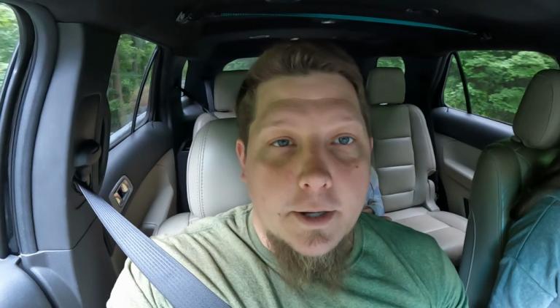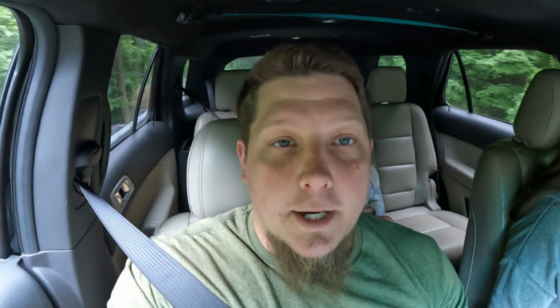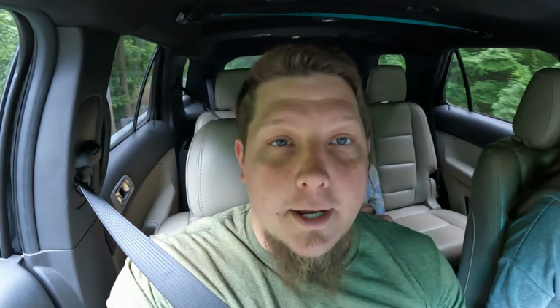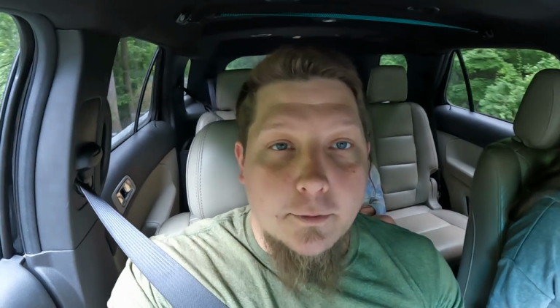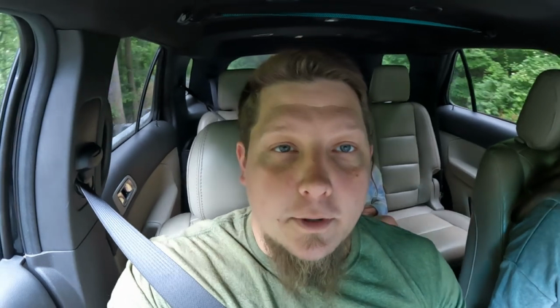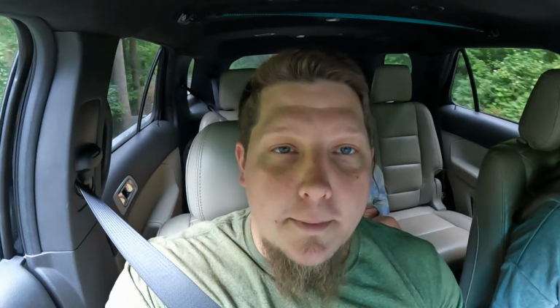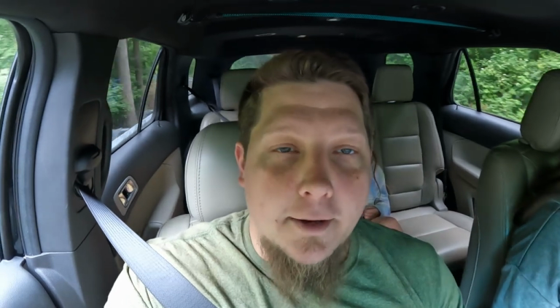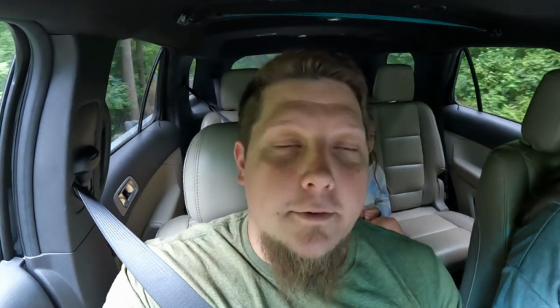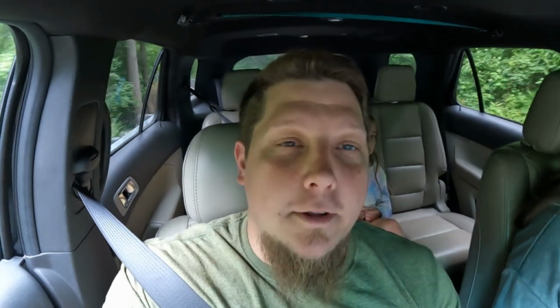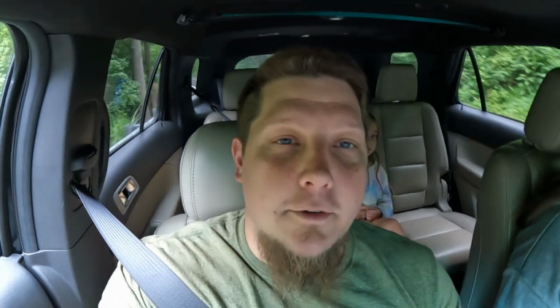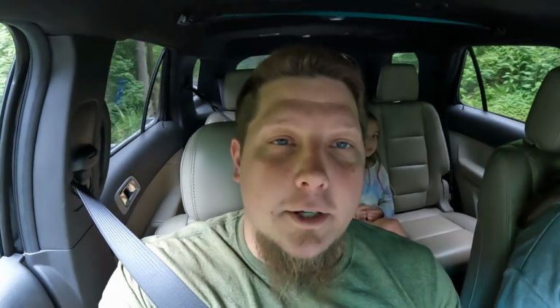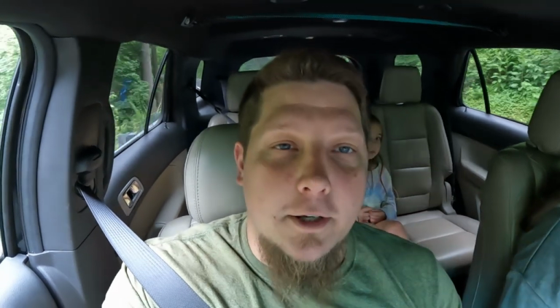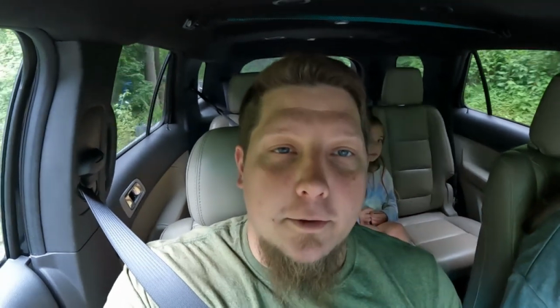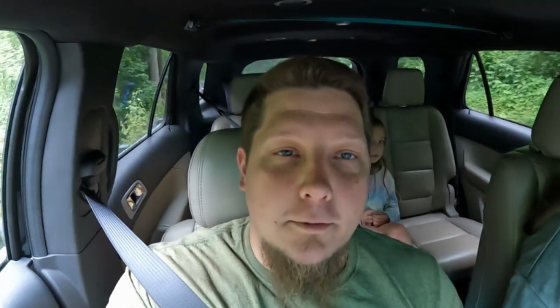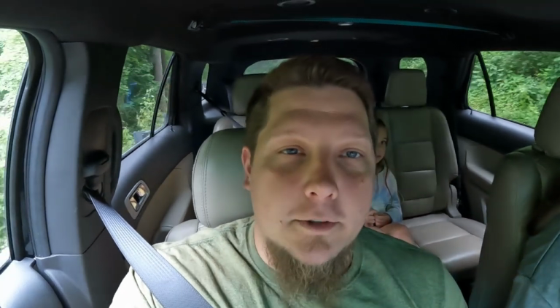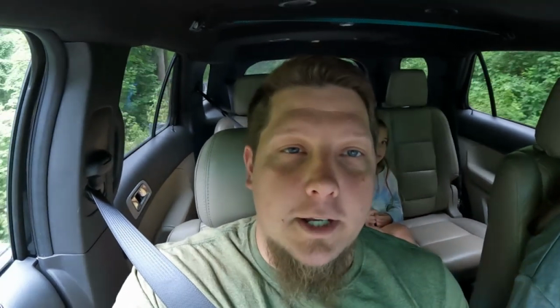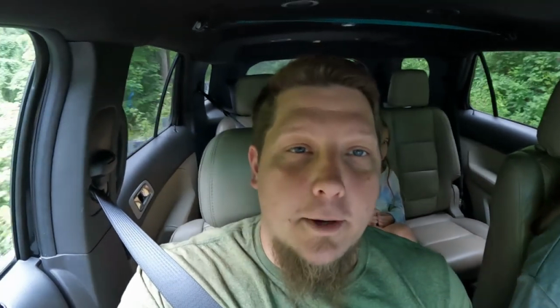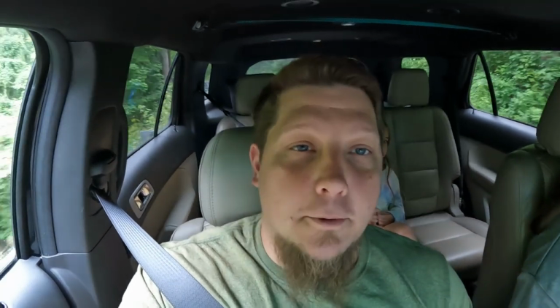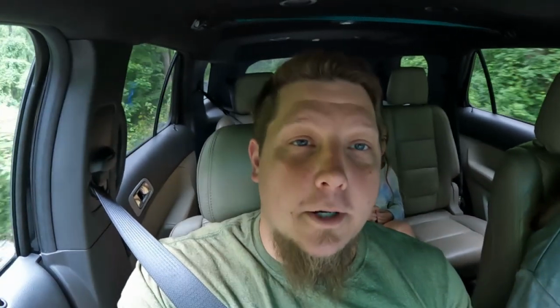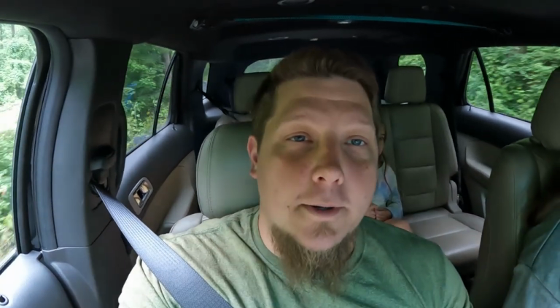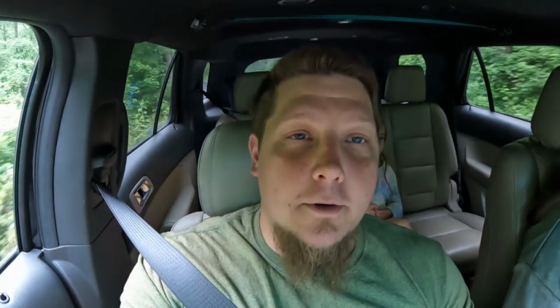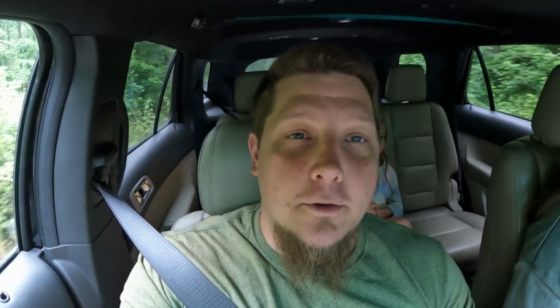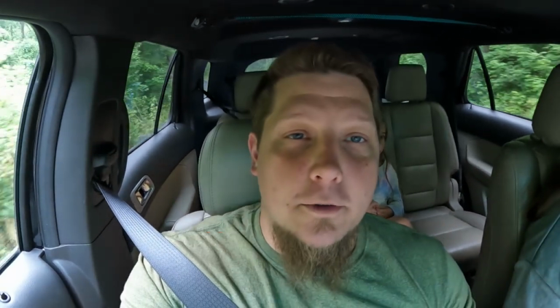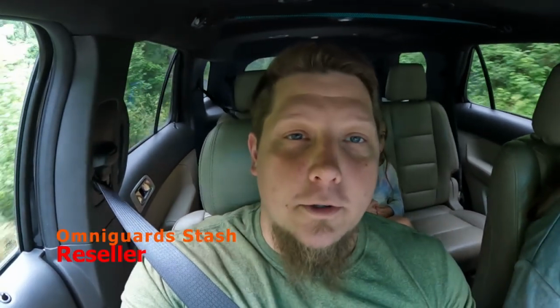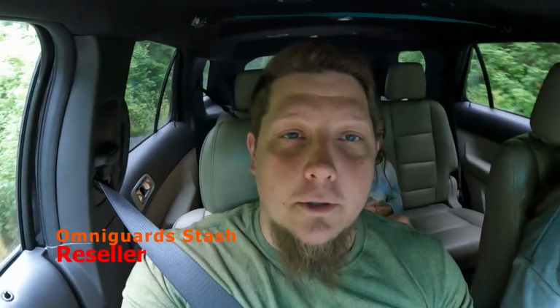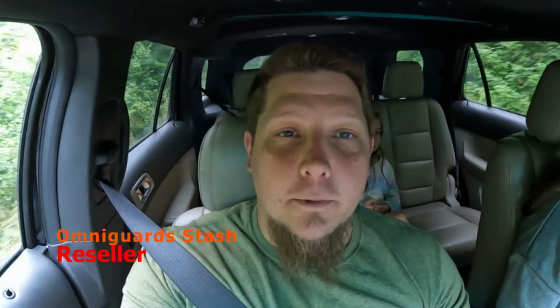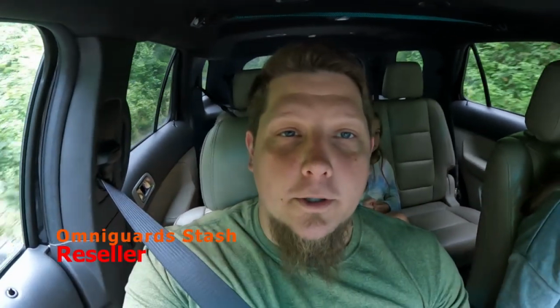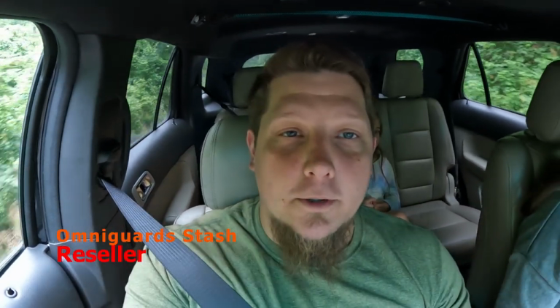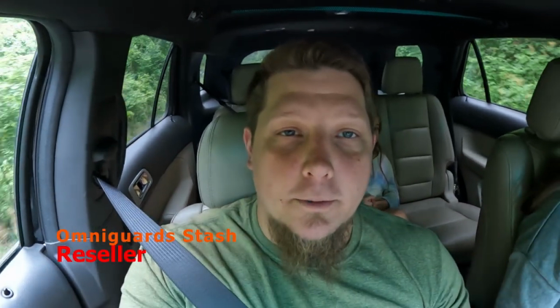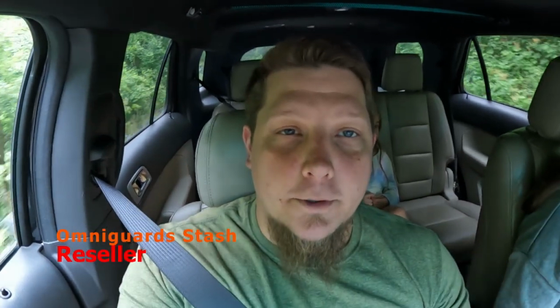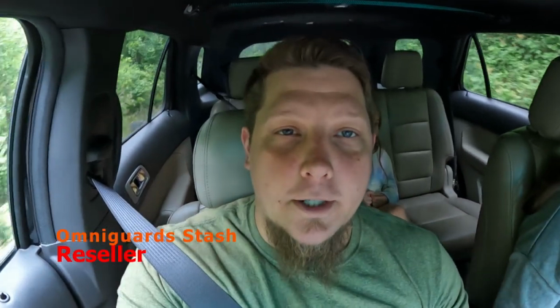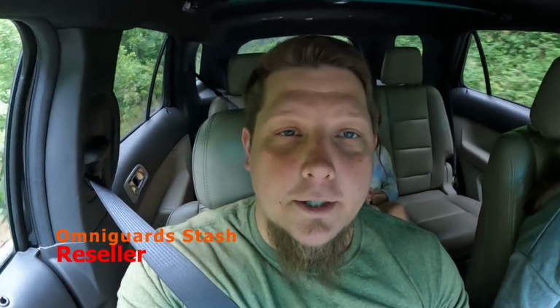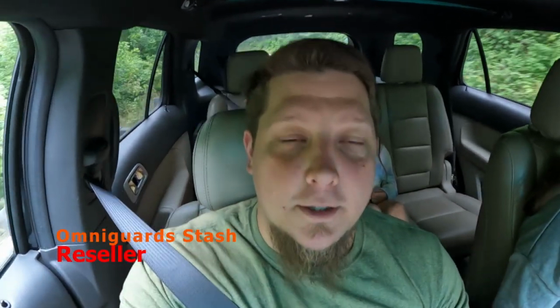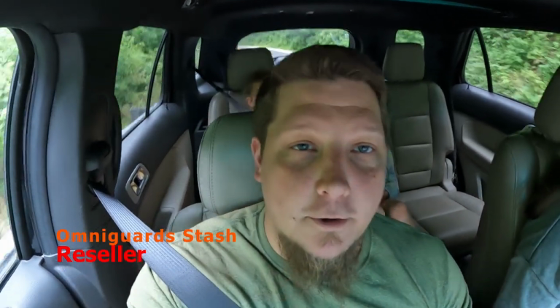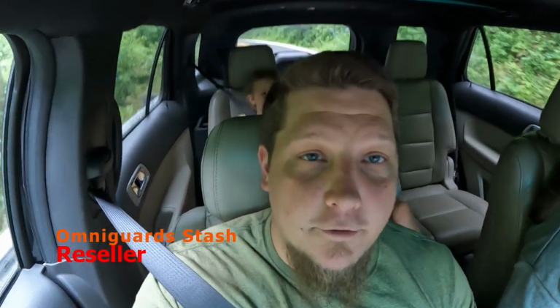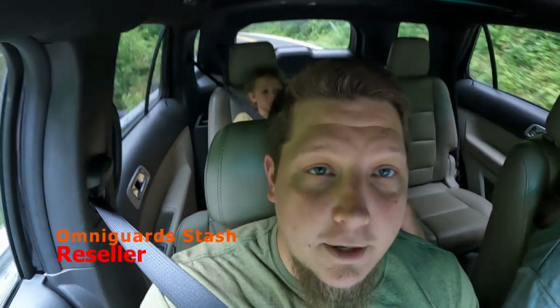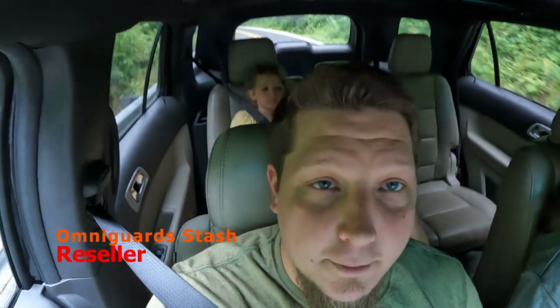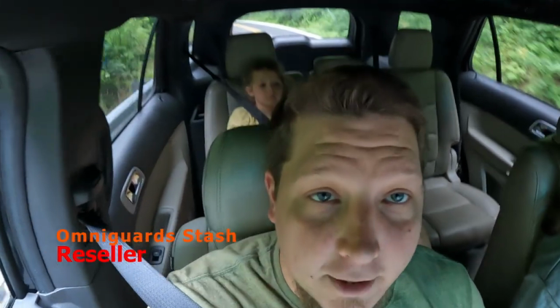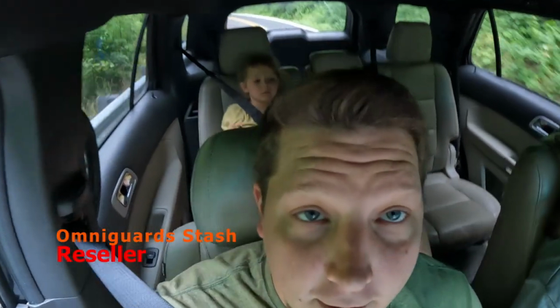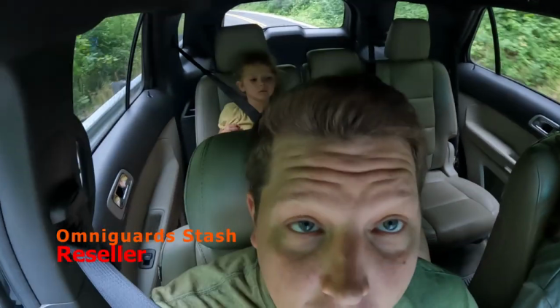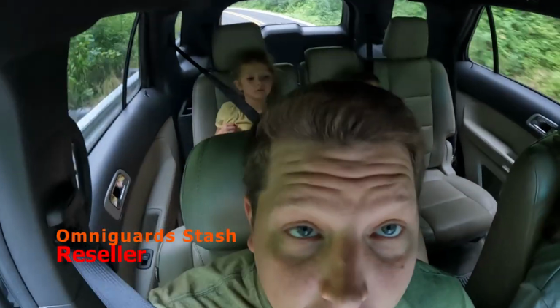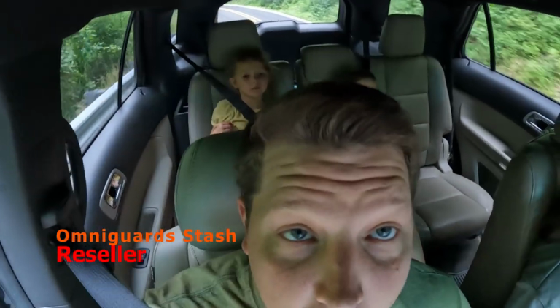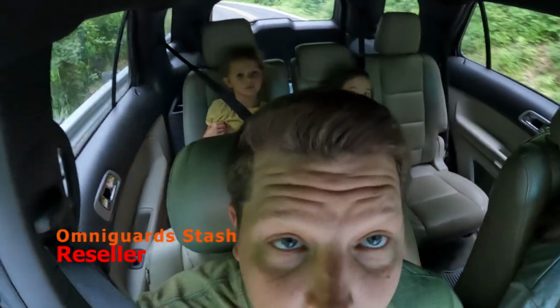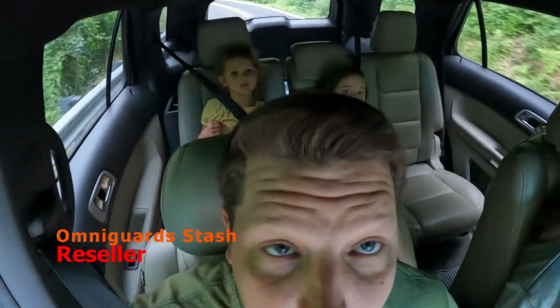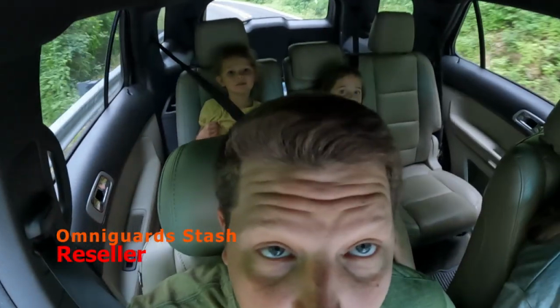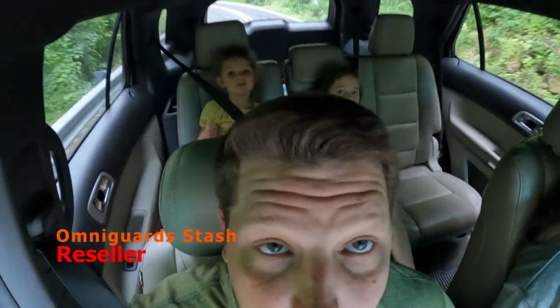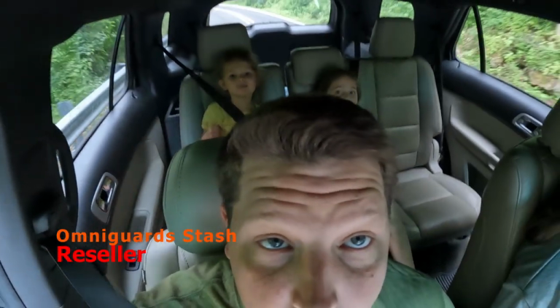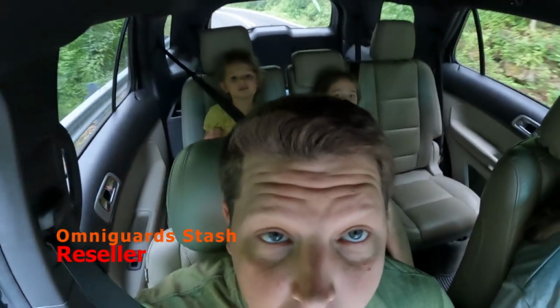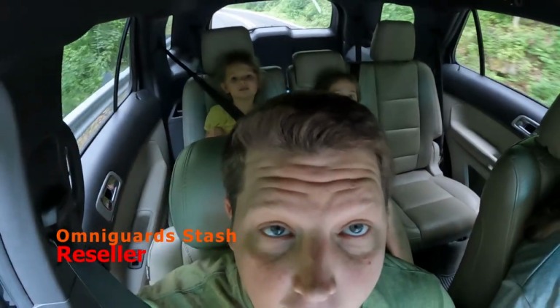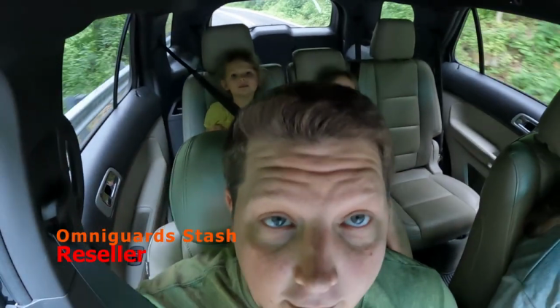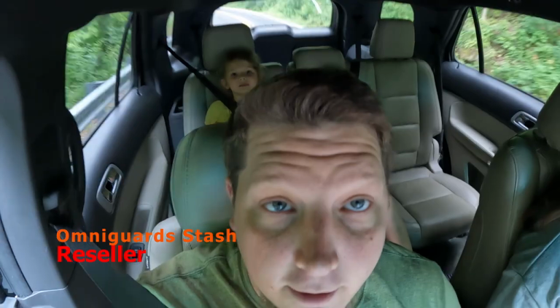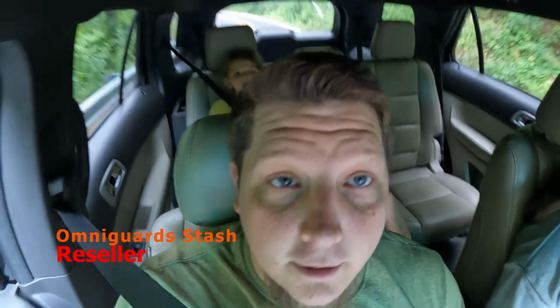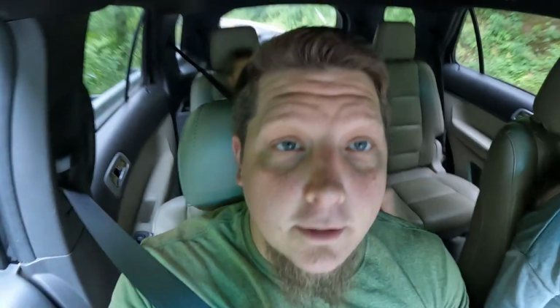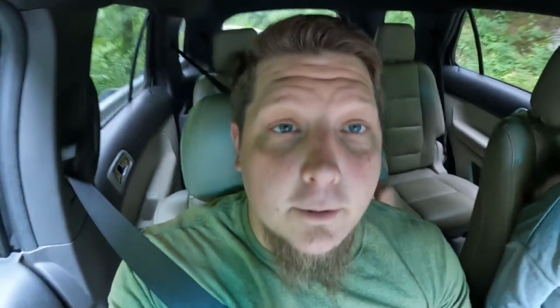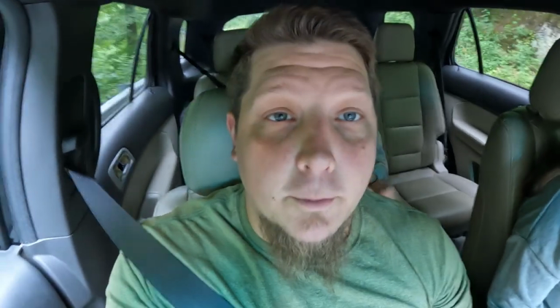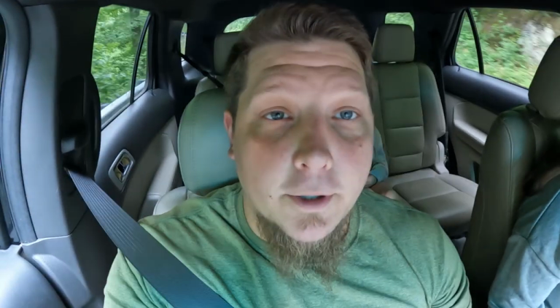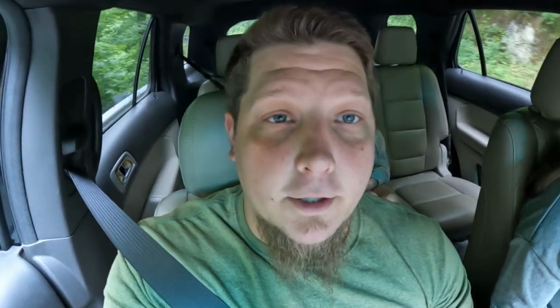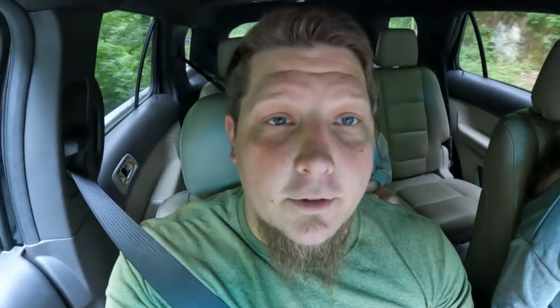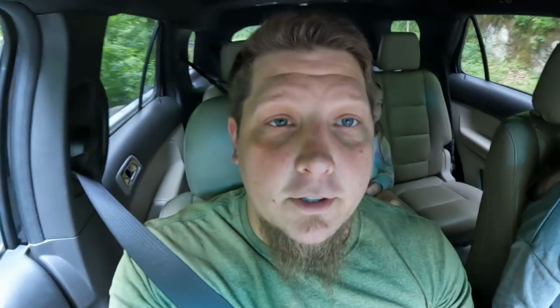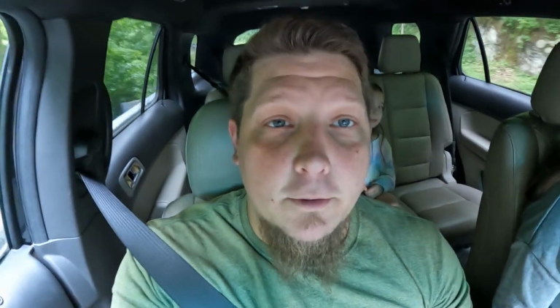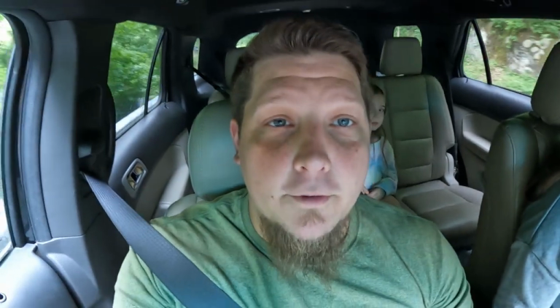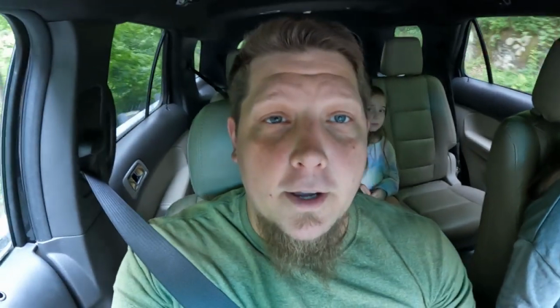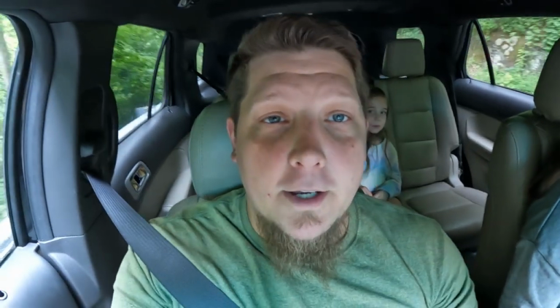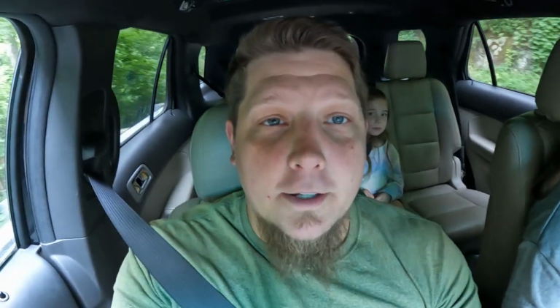Well hey guys, welcome back to another video. Today we're going to be going to a Goodwill. We're going to take the whole family and we're going to go see what we find.